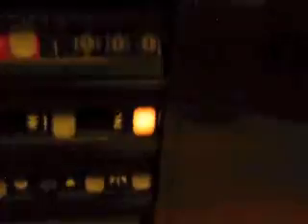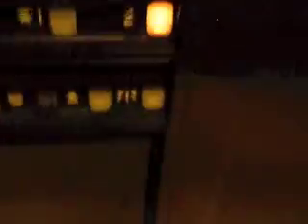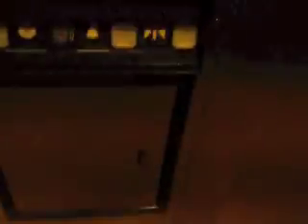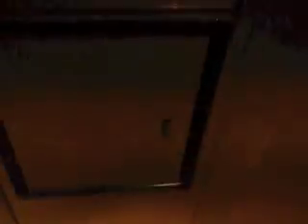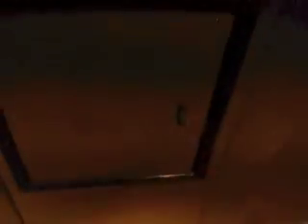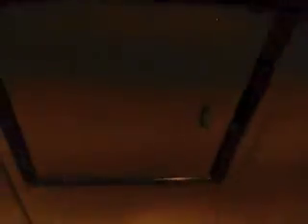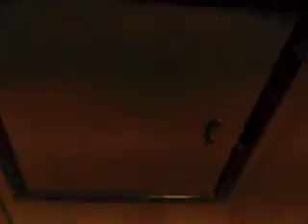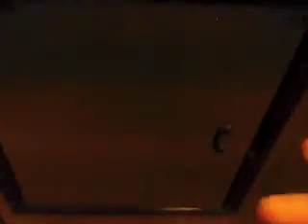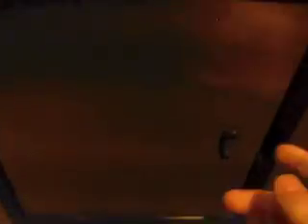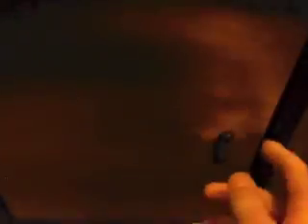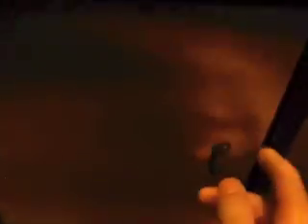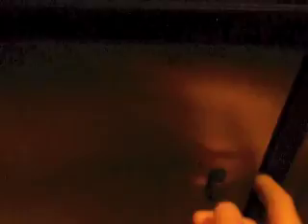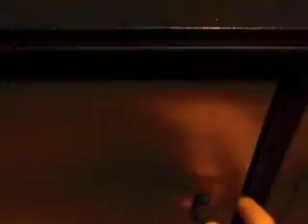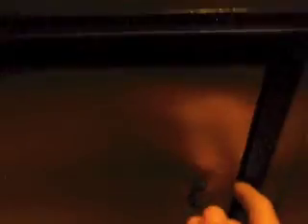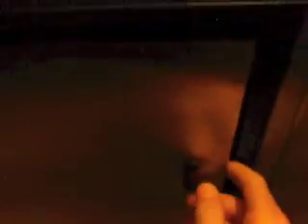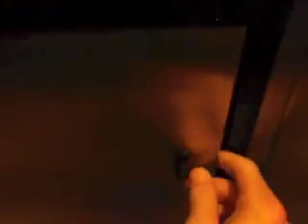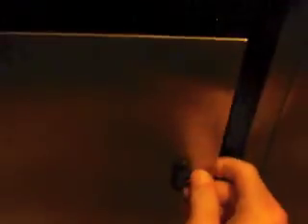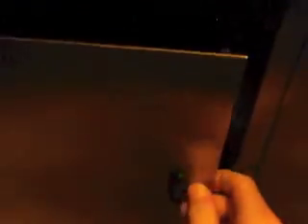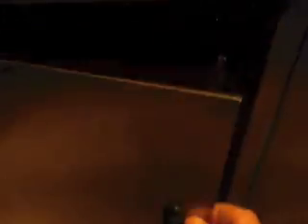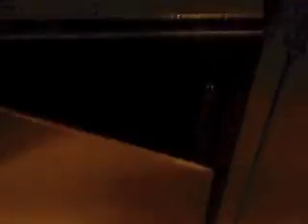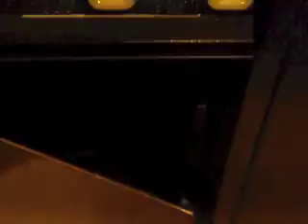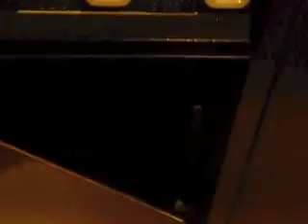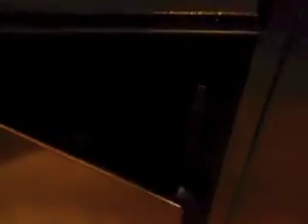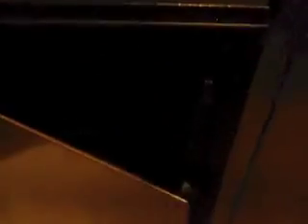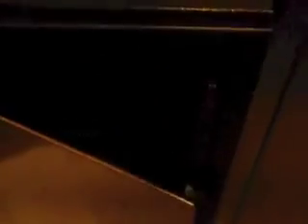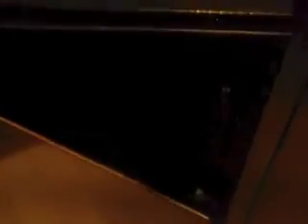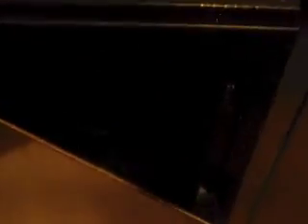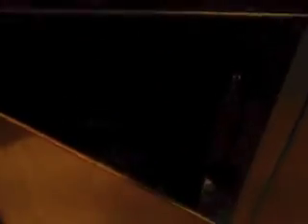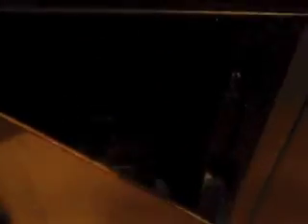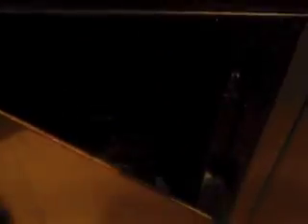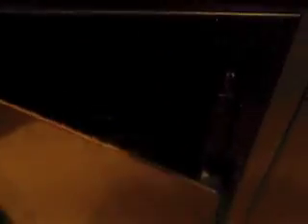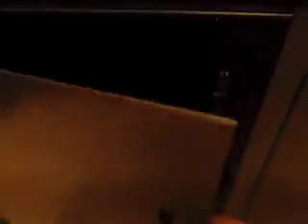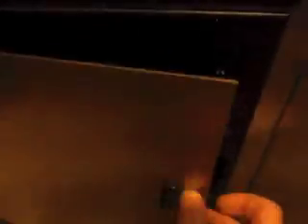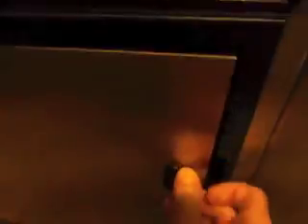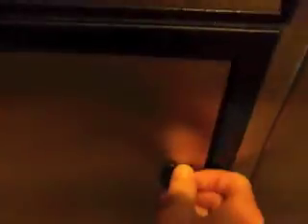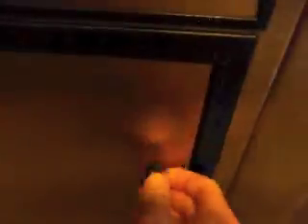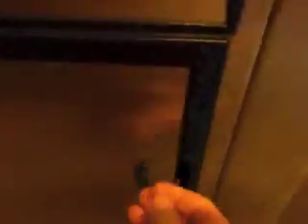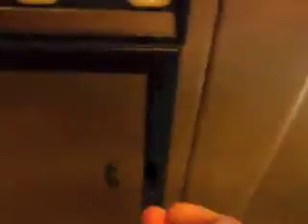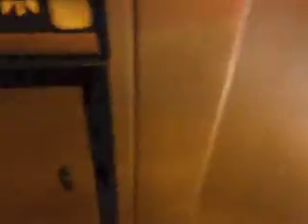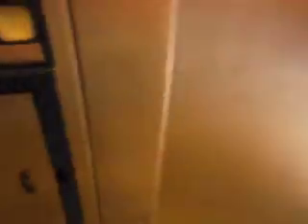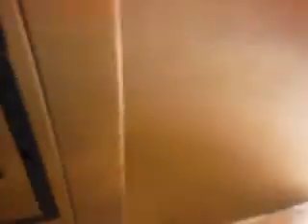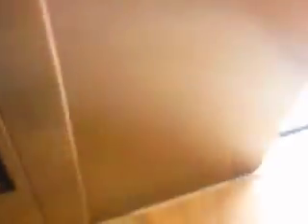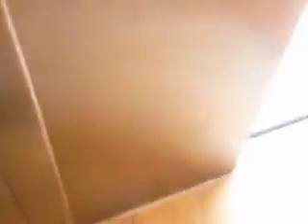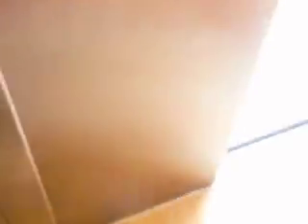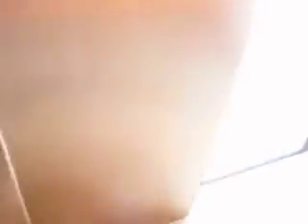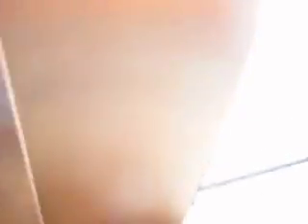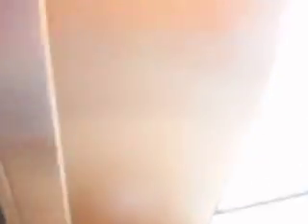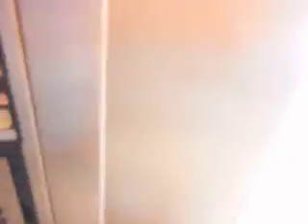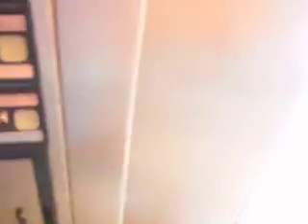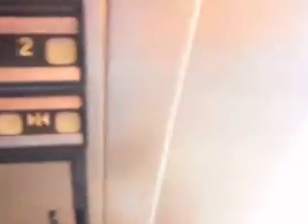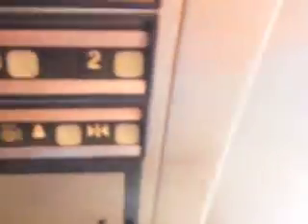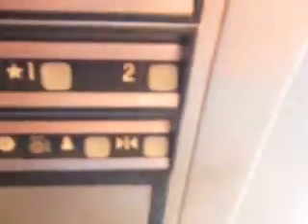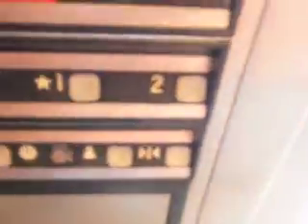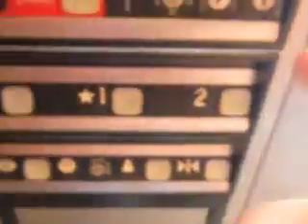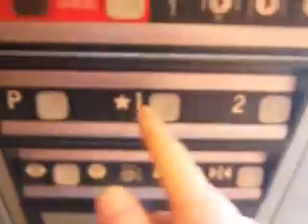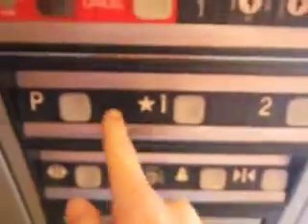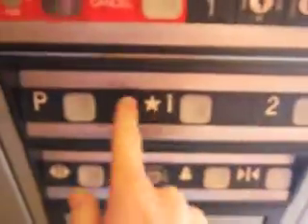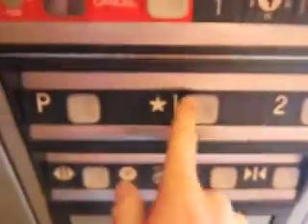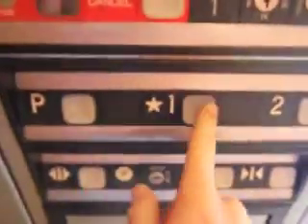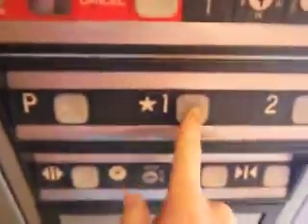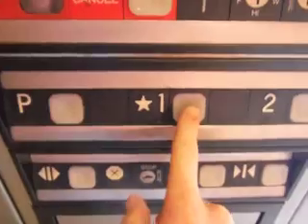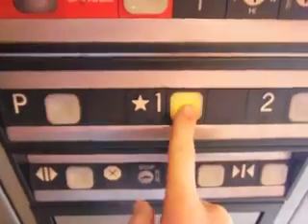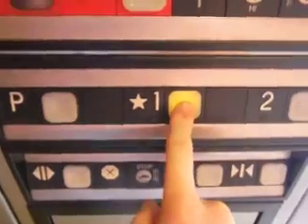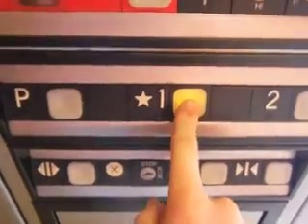Let's take a look at the telephone. ADA compliant phone. Let's end on one.